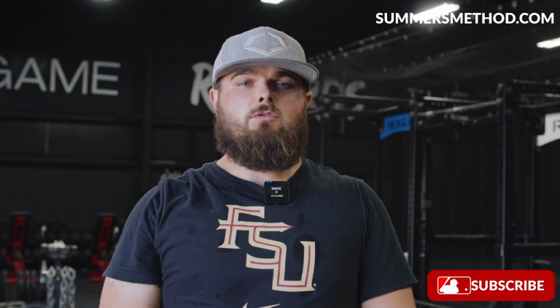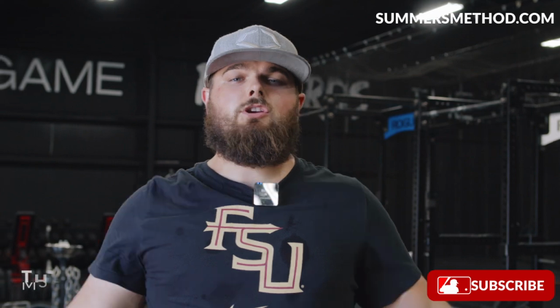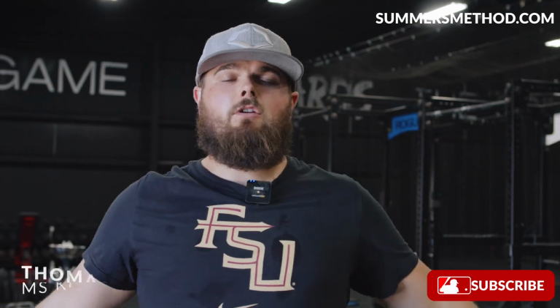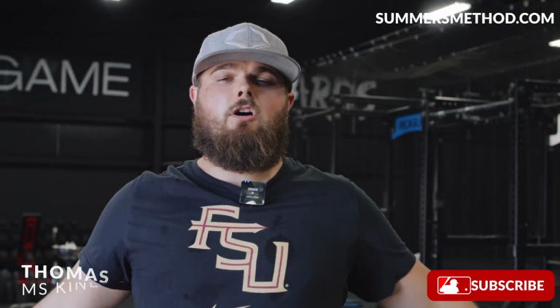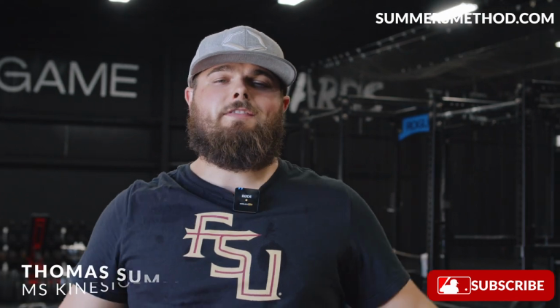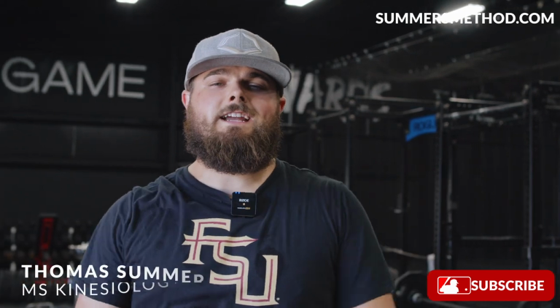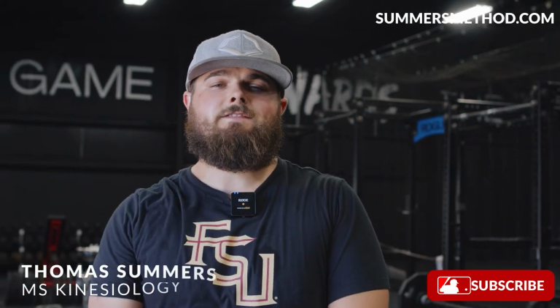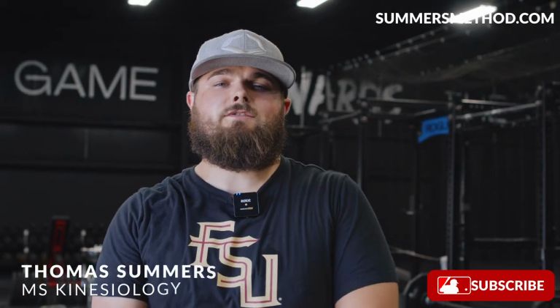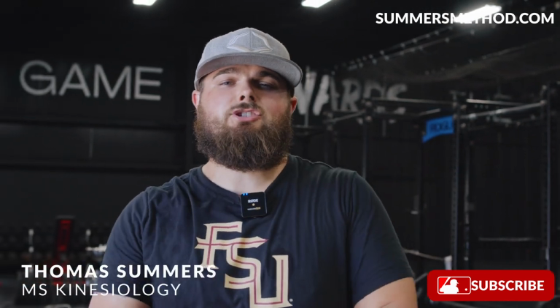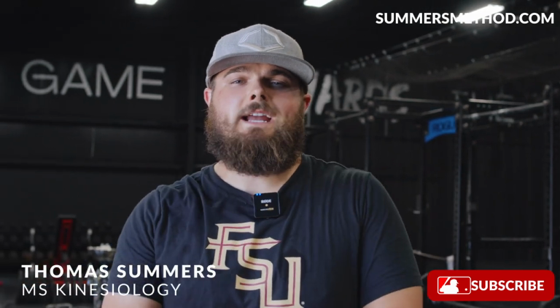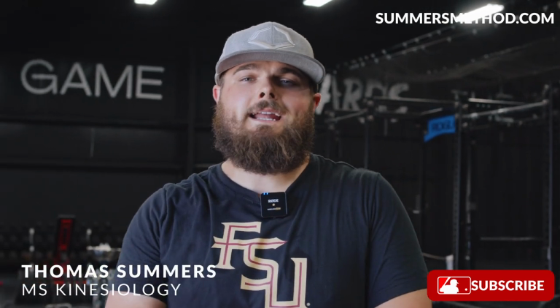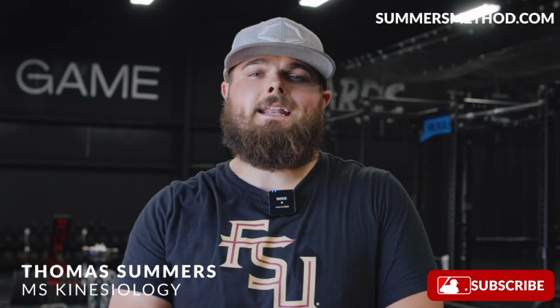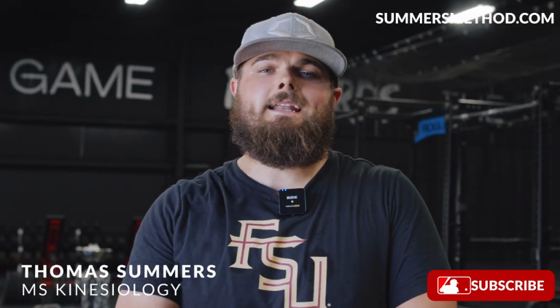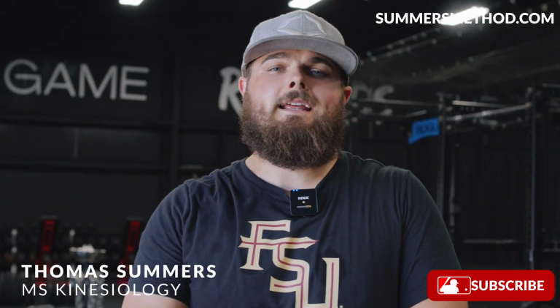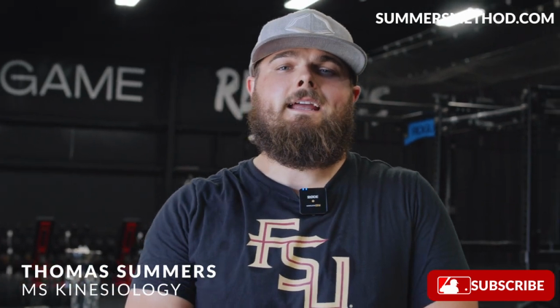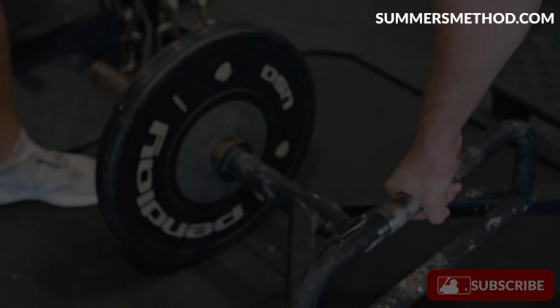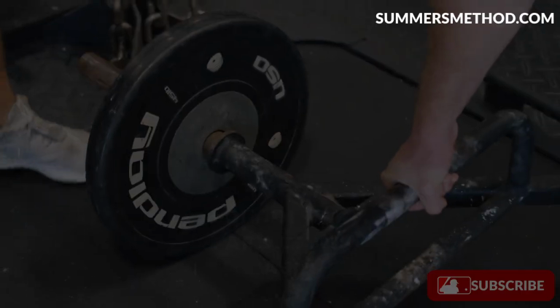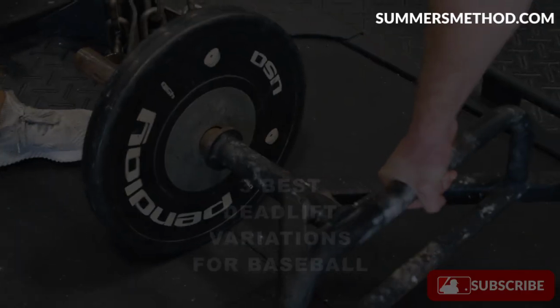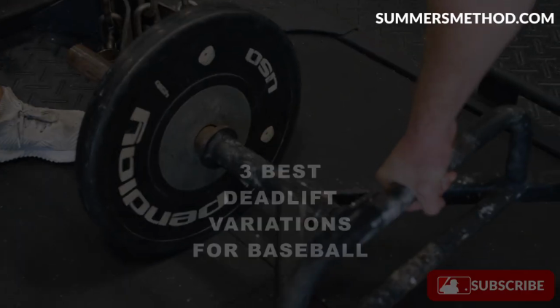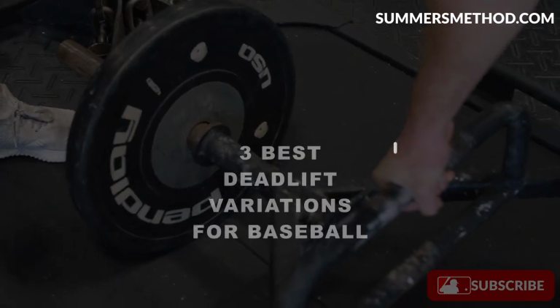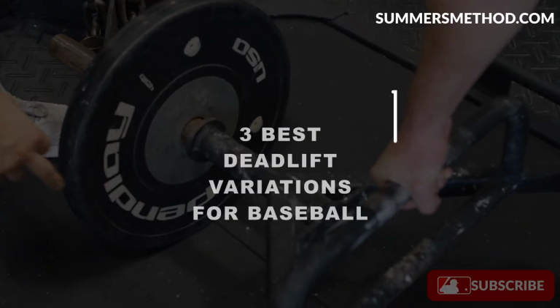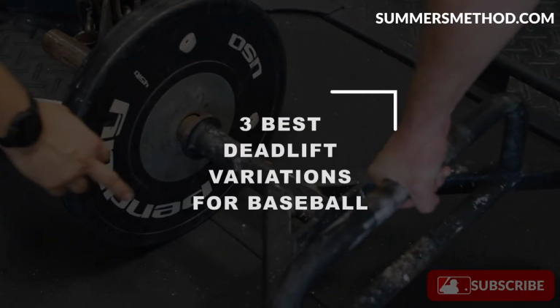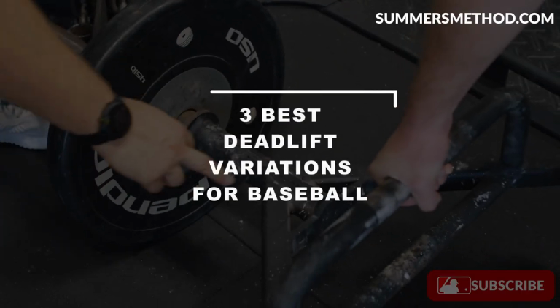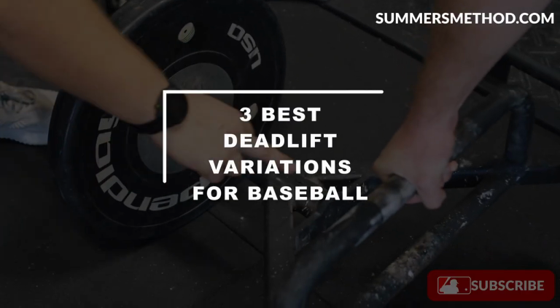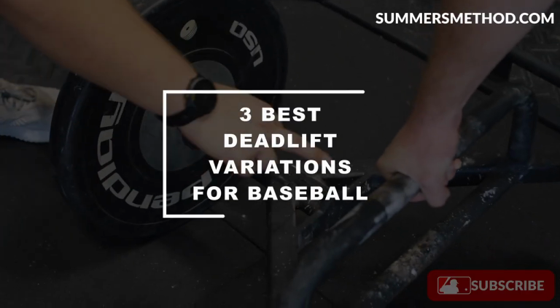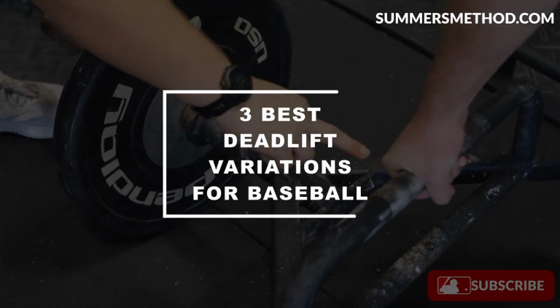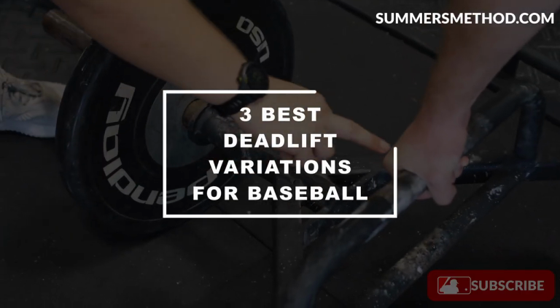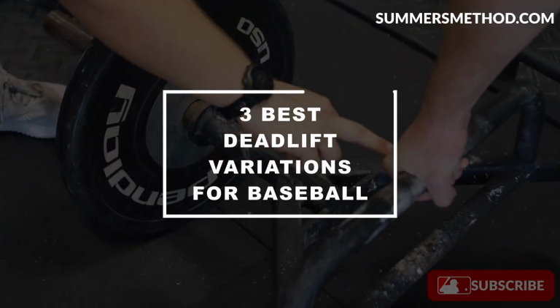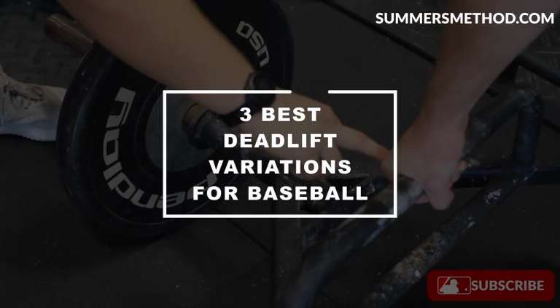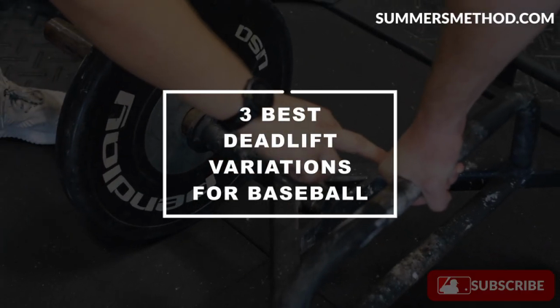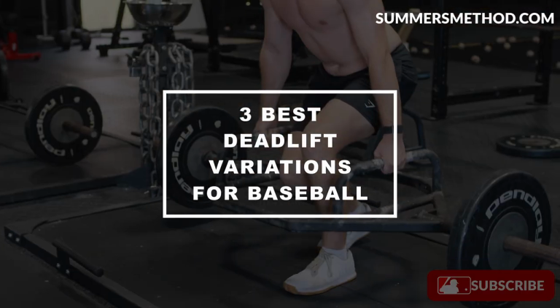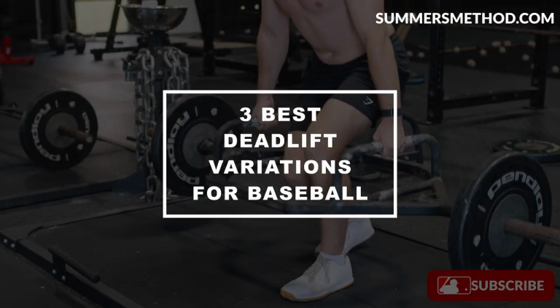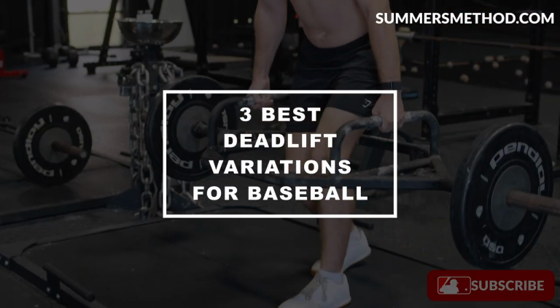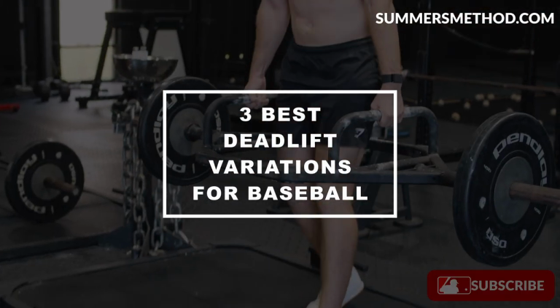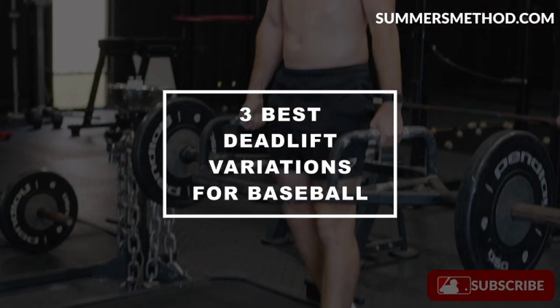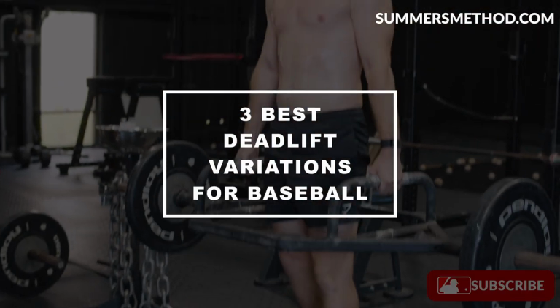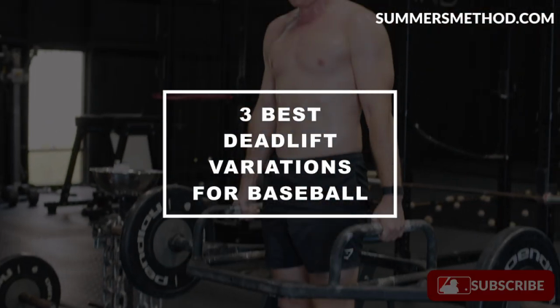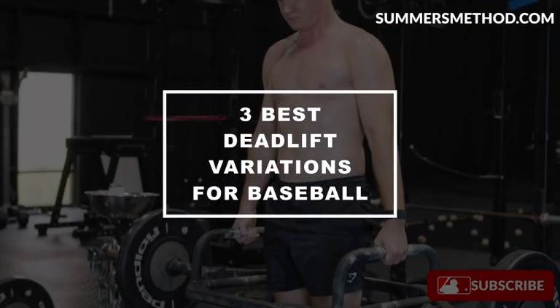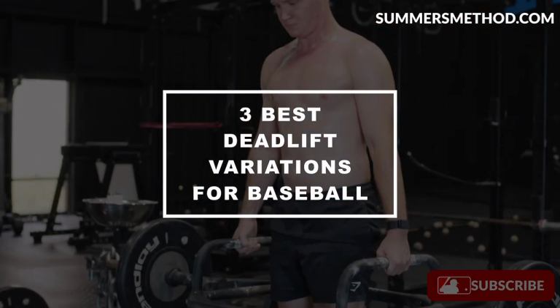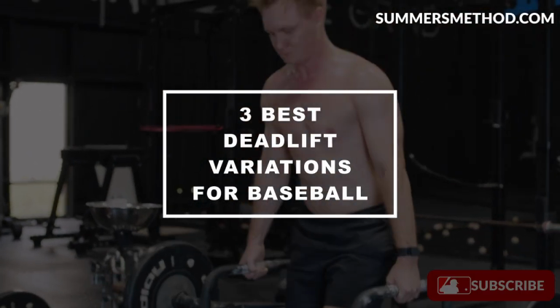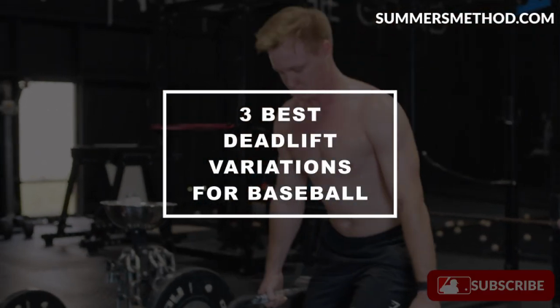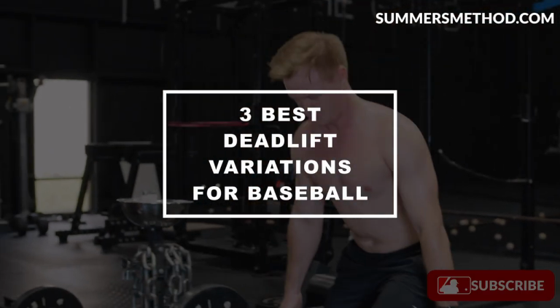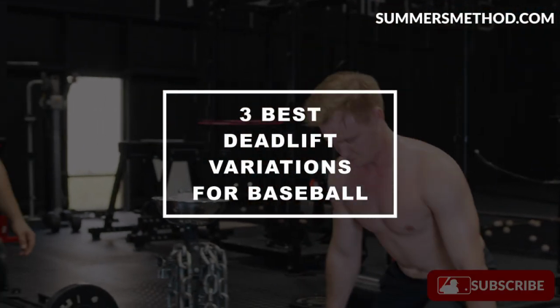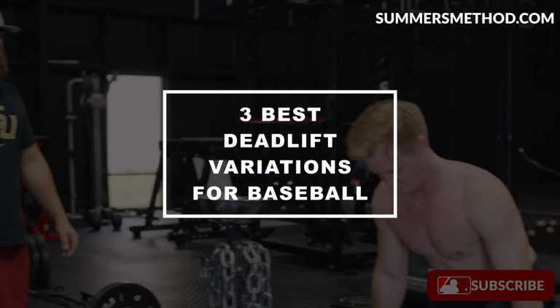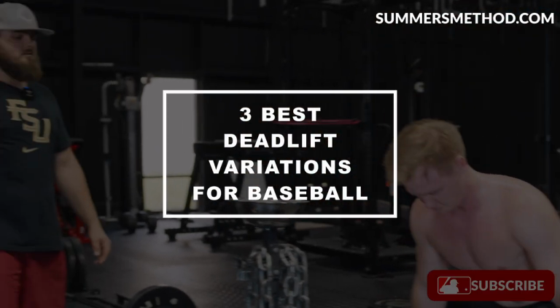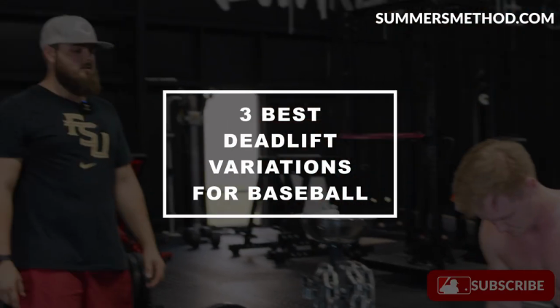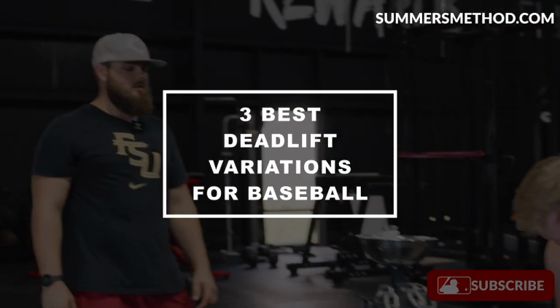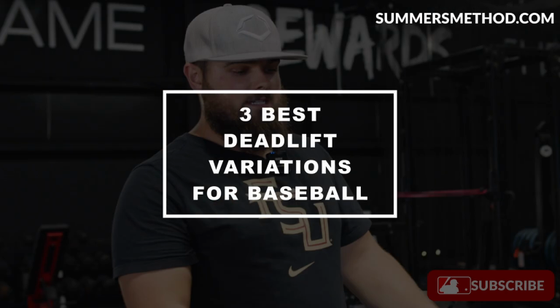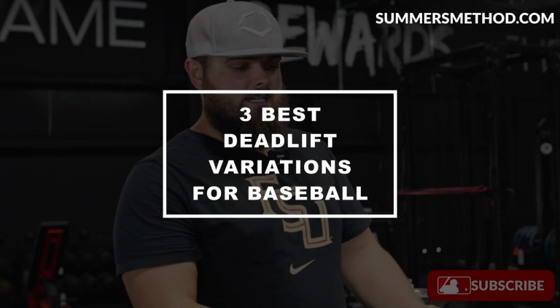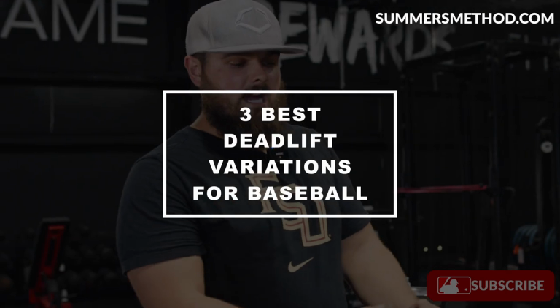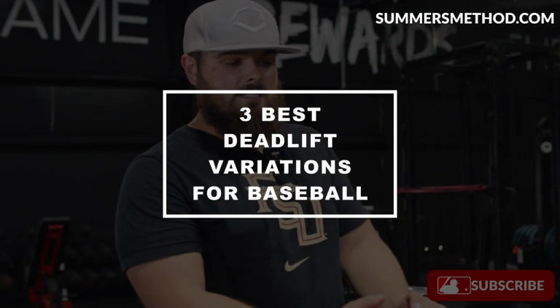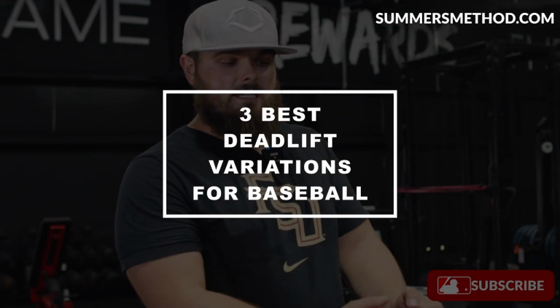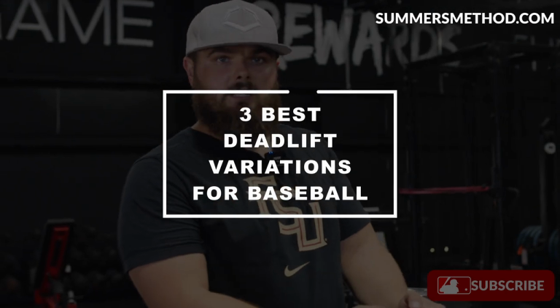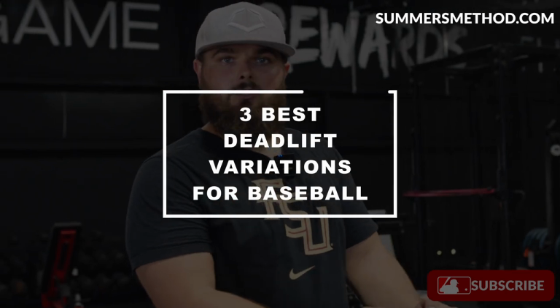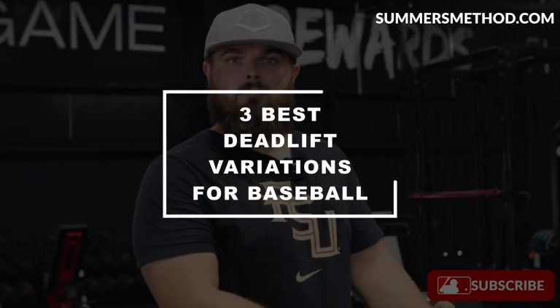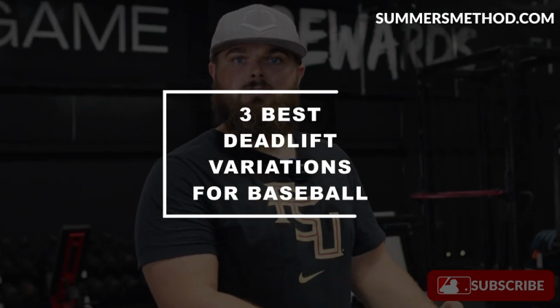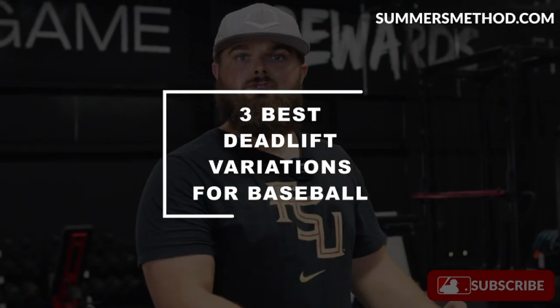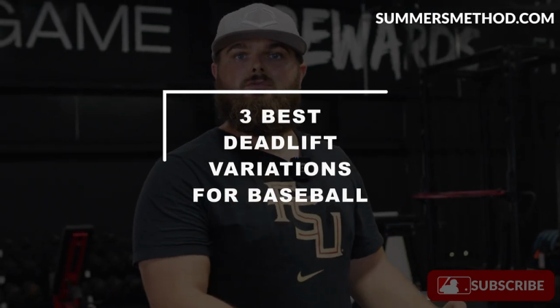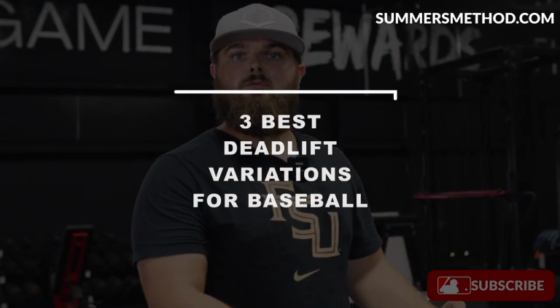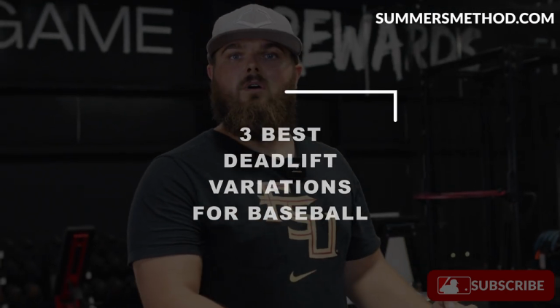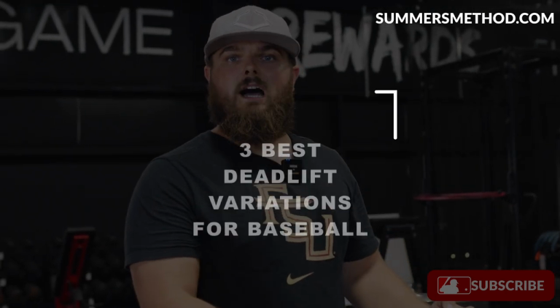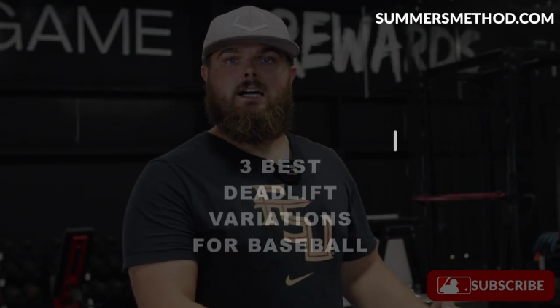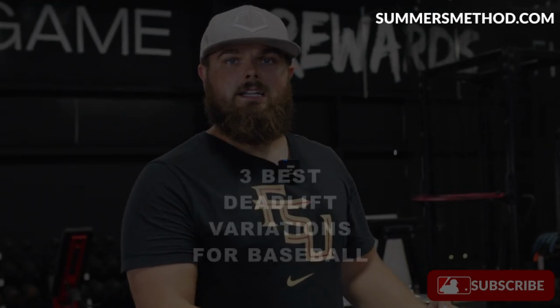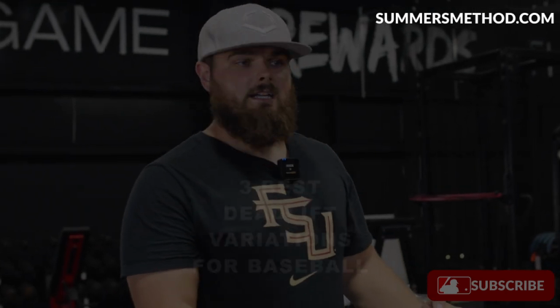What's going on? Thanks for checking in. Today we're going over the three best deadlift variations for baseball players.